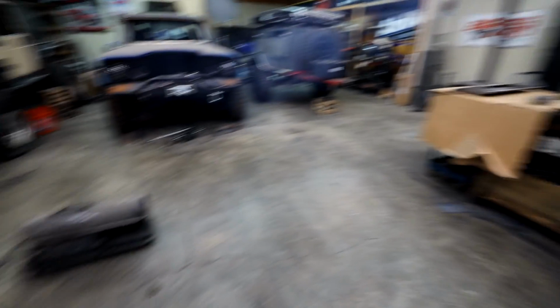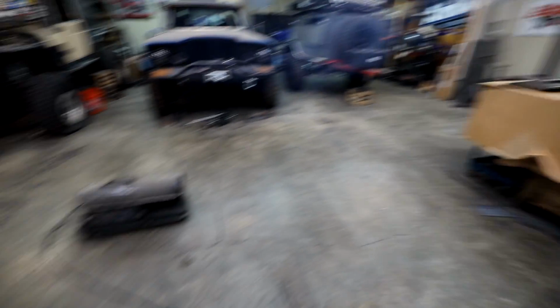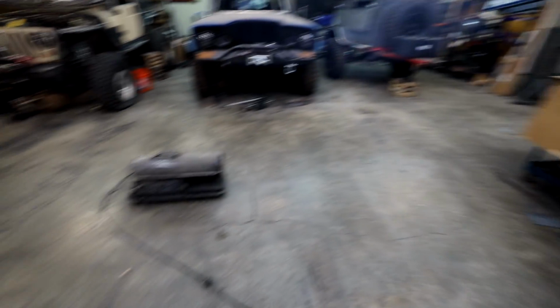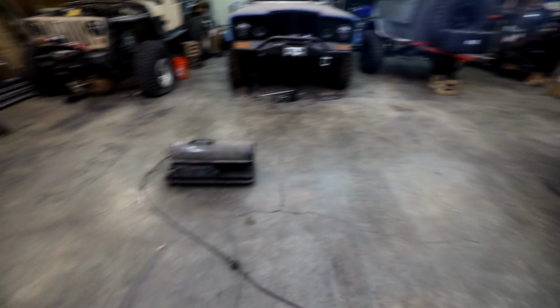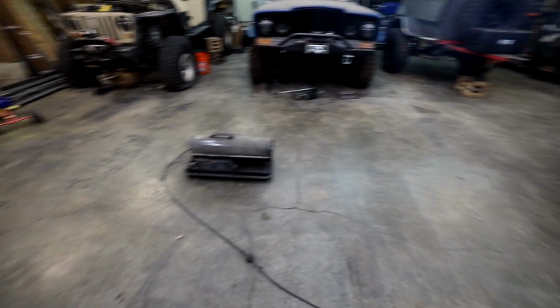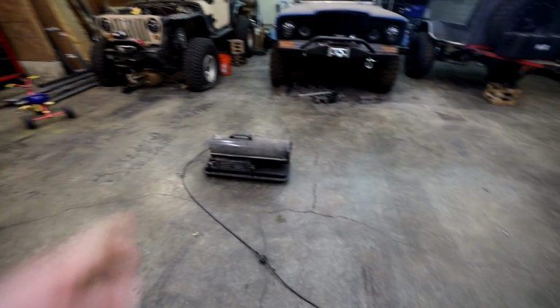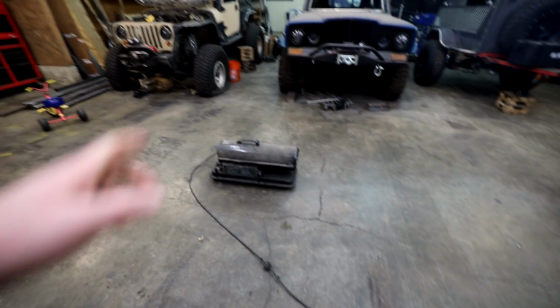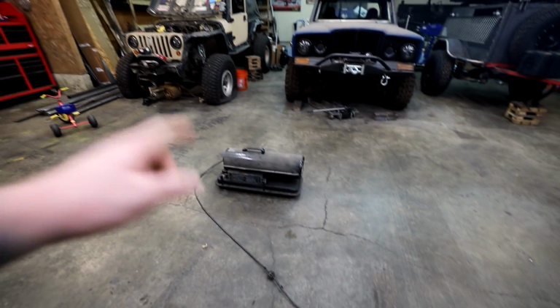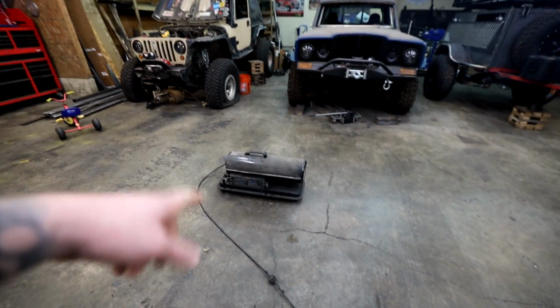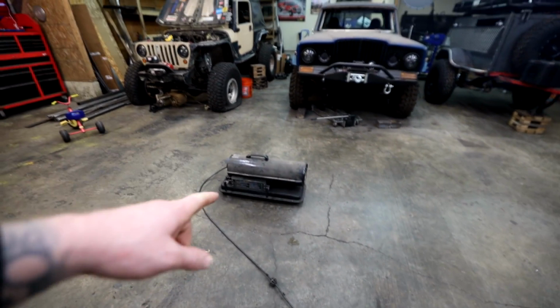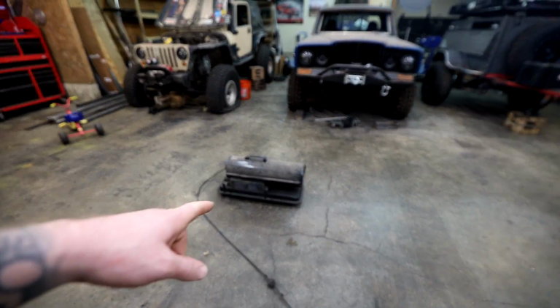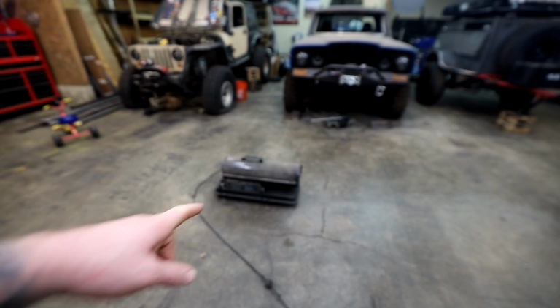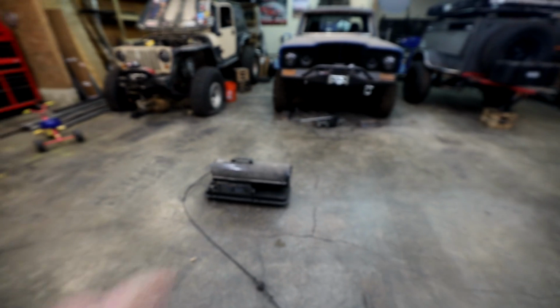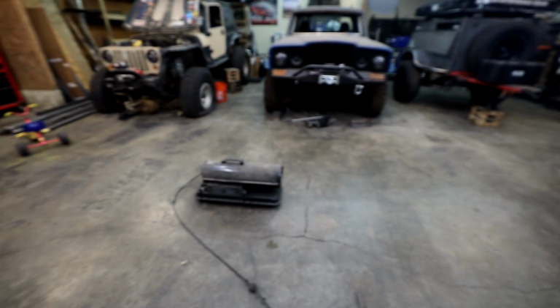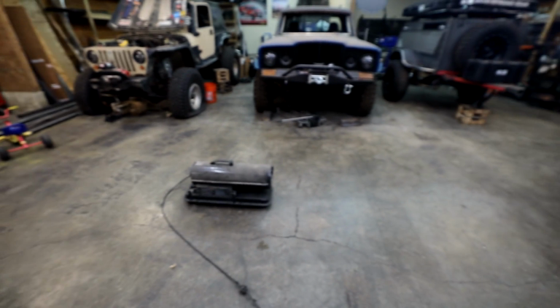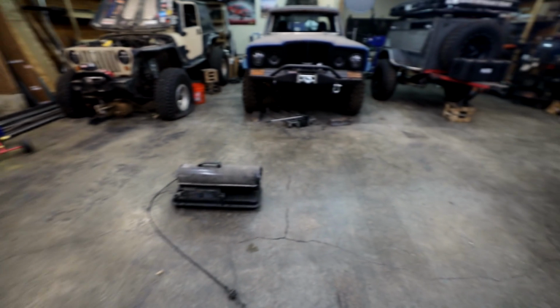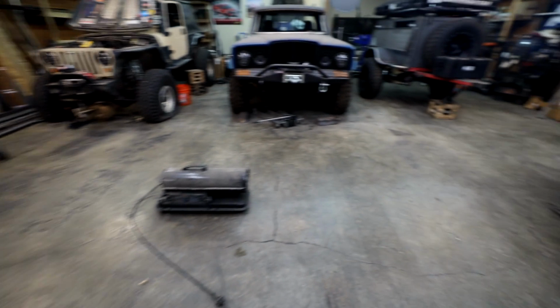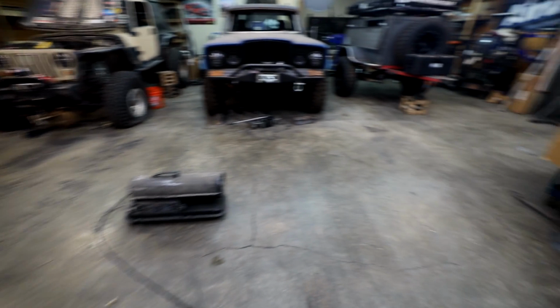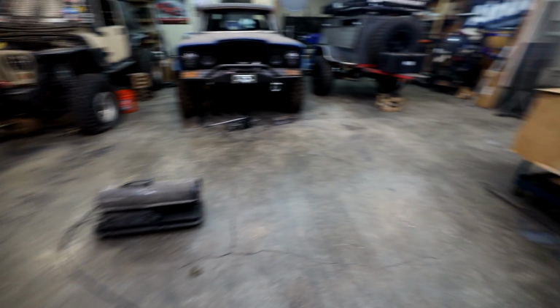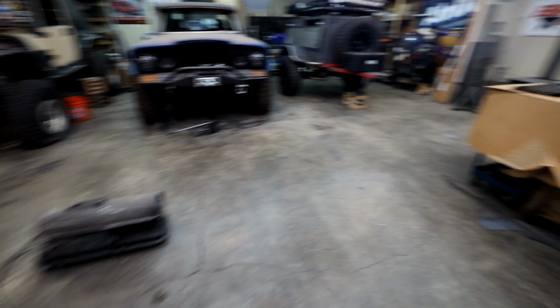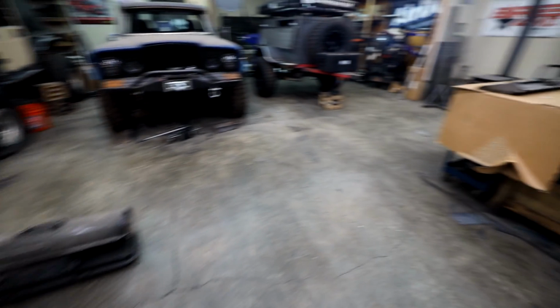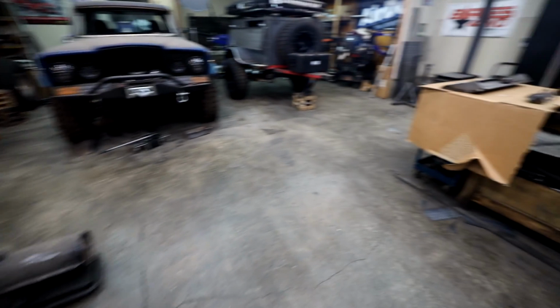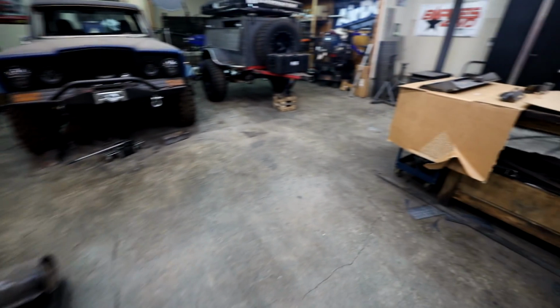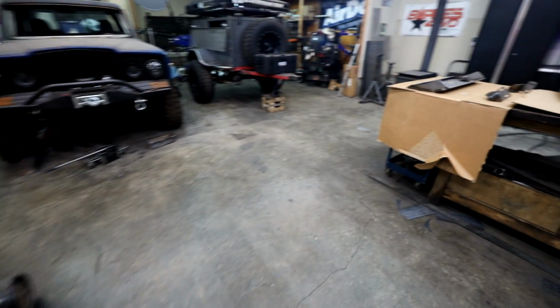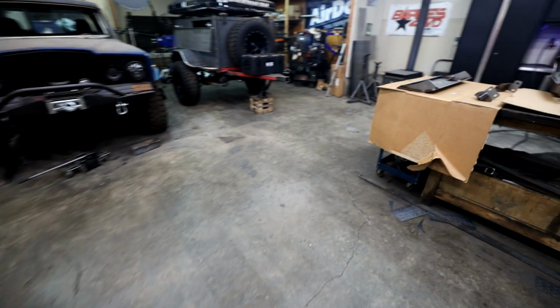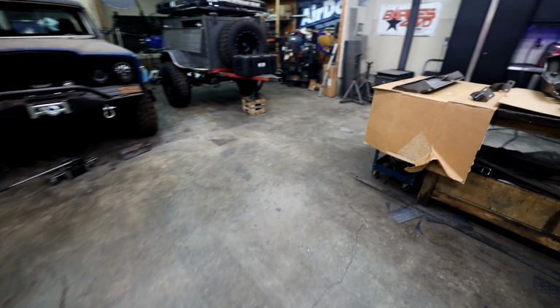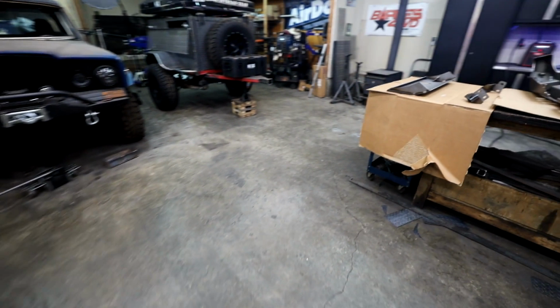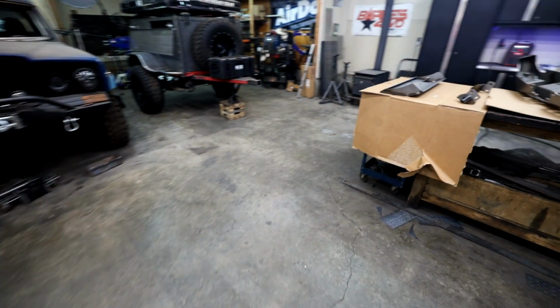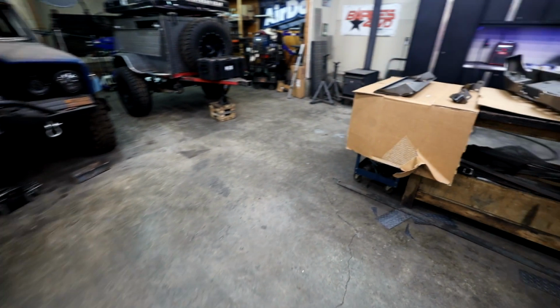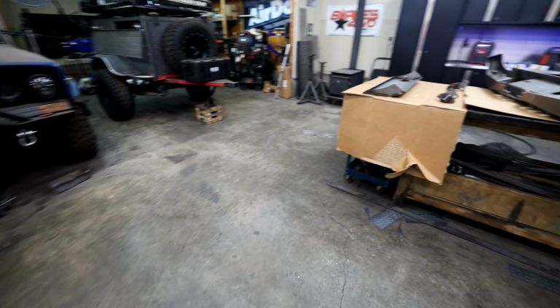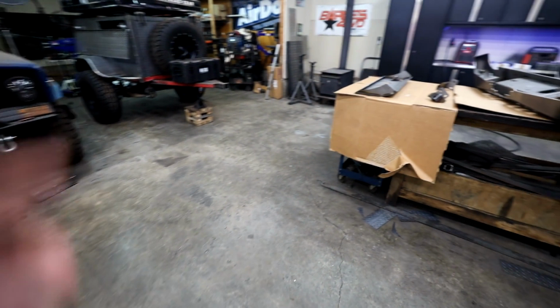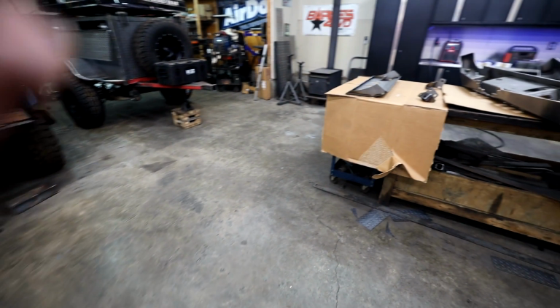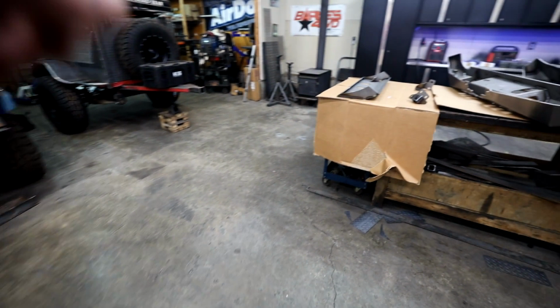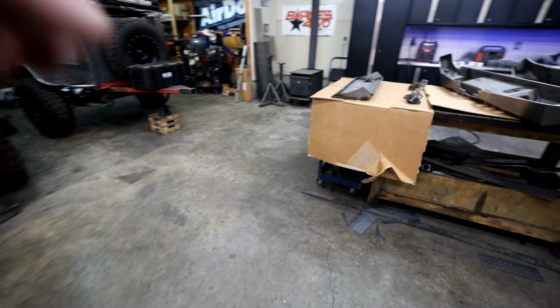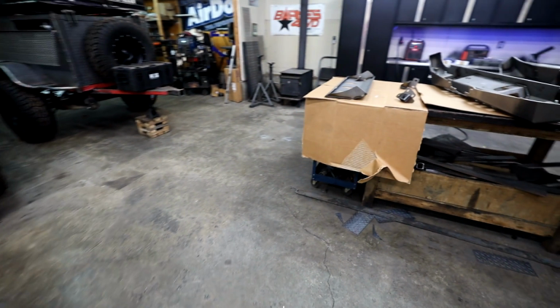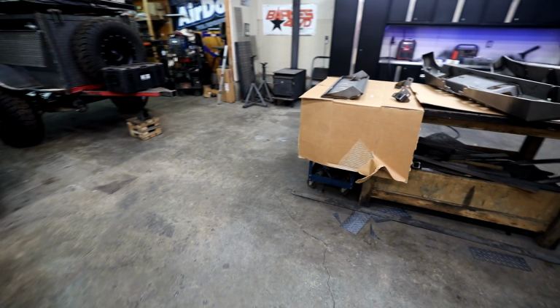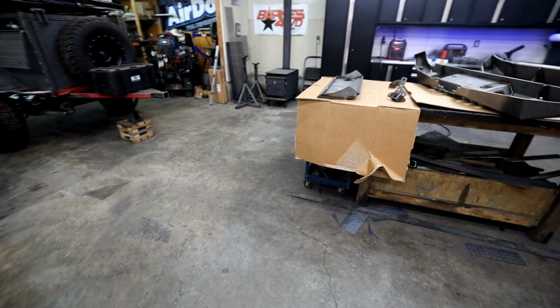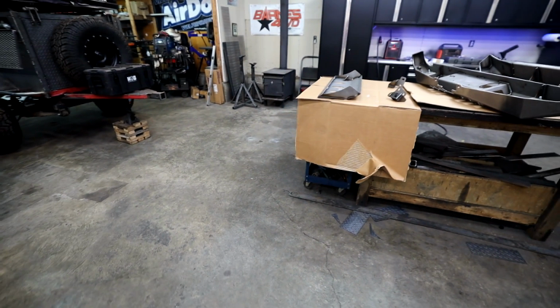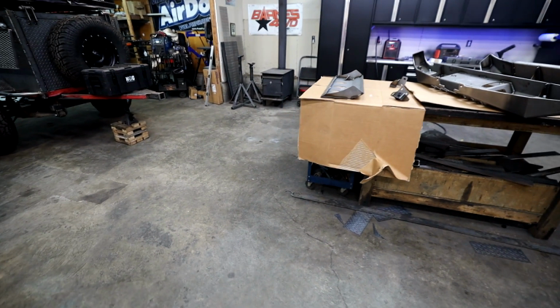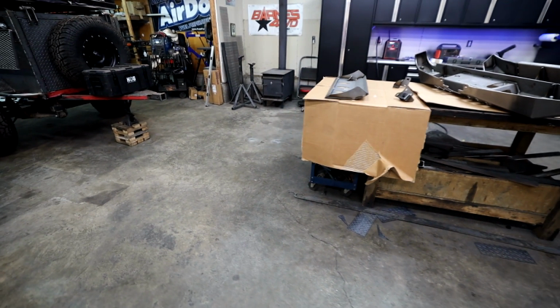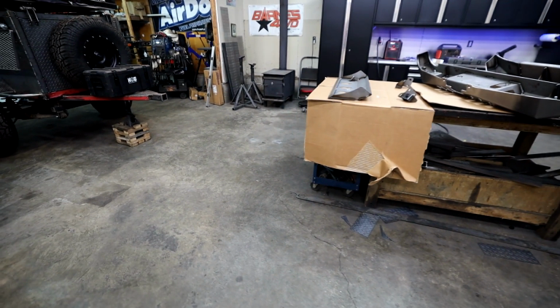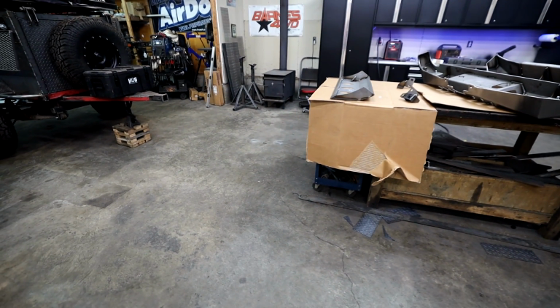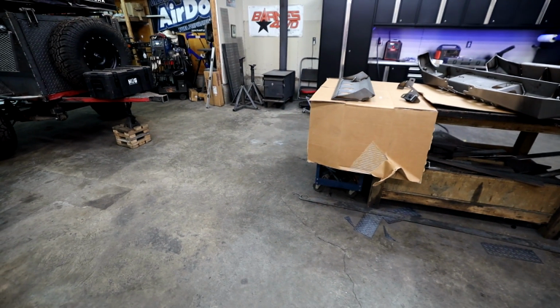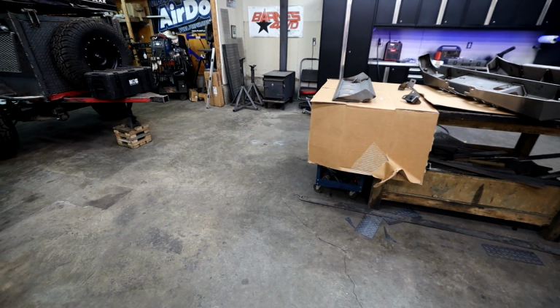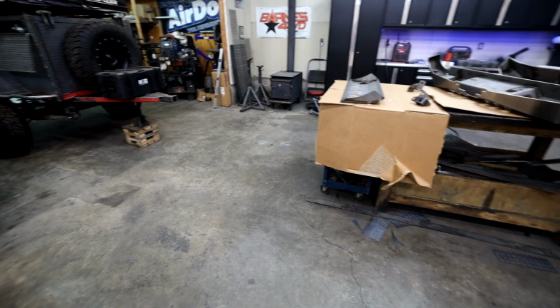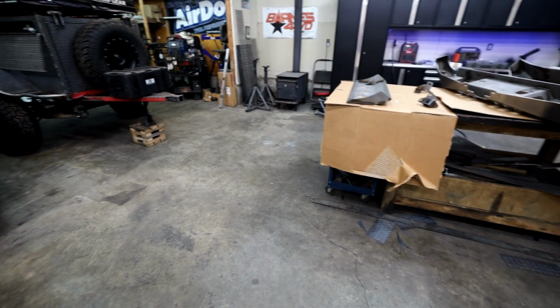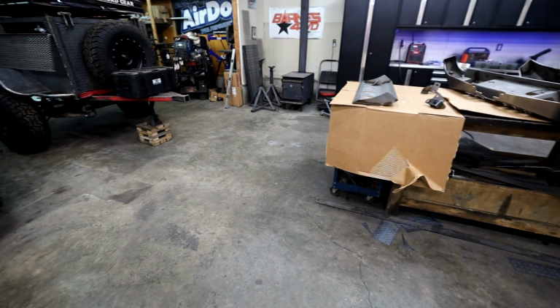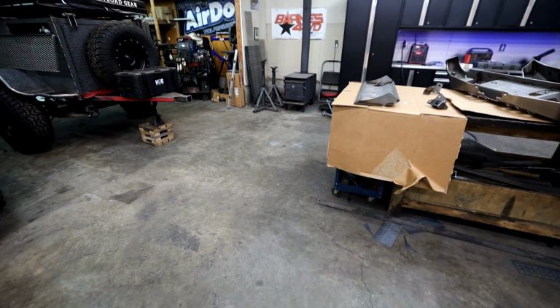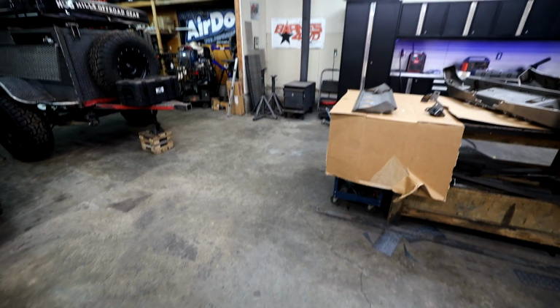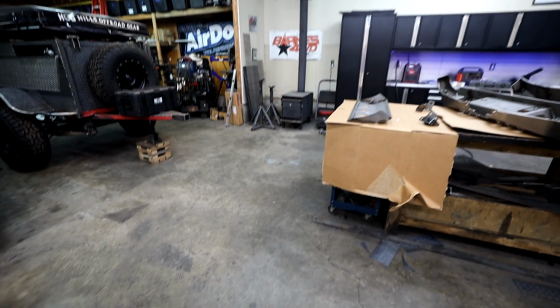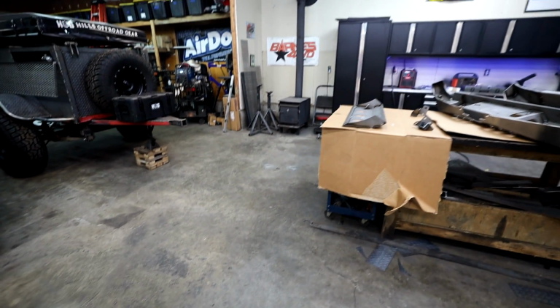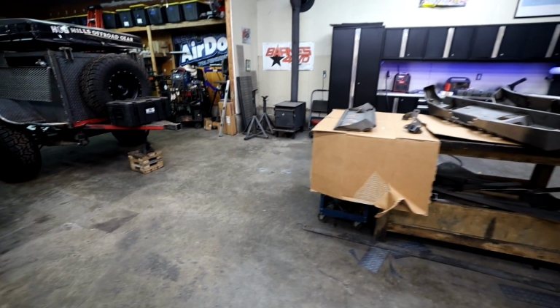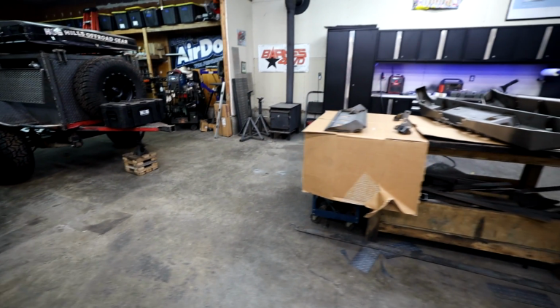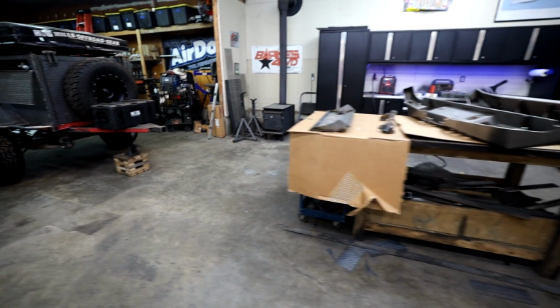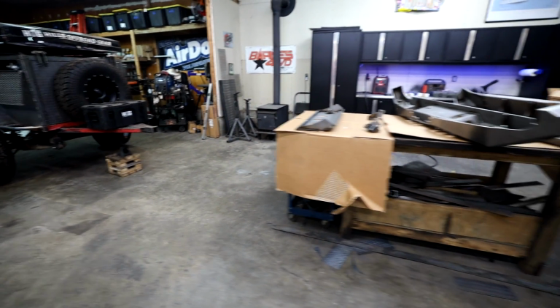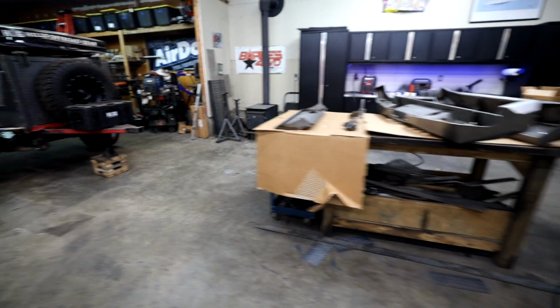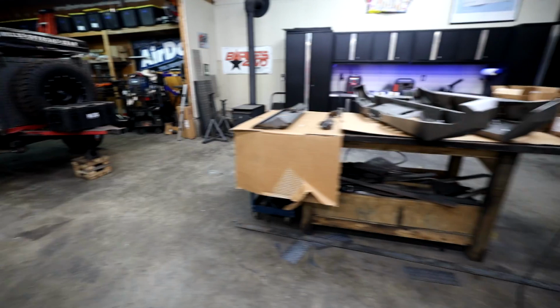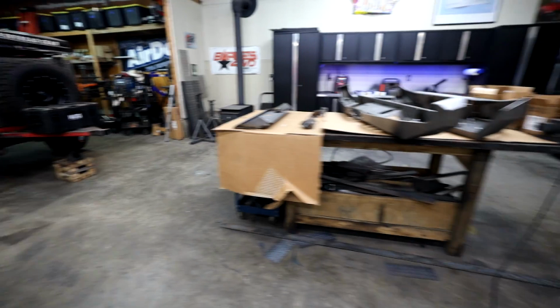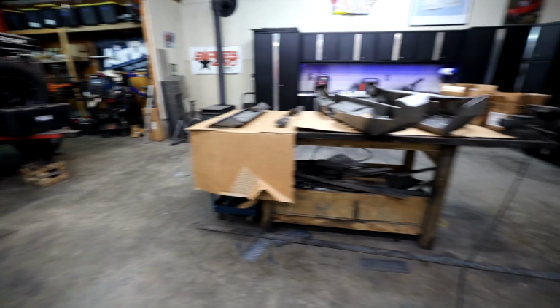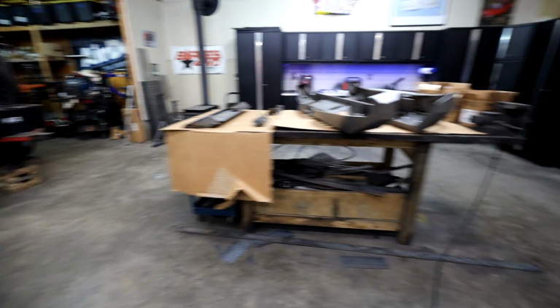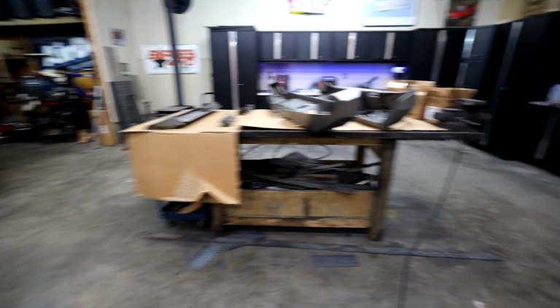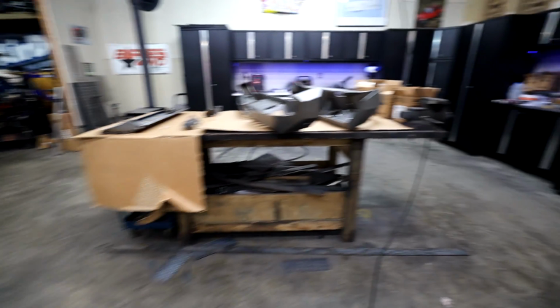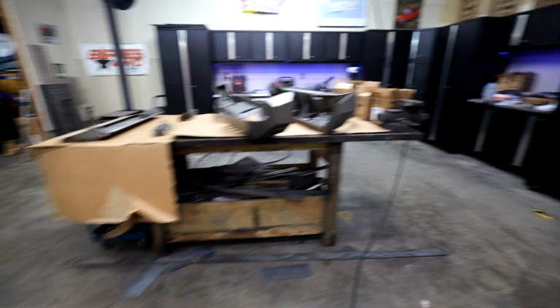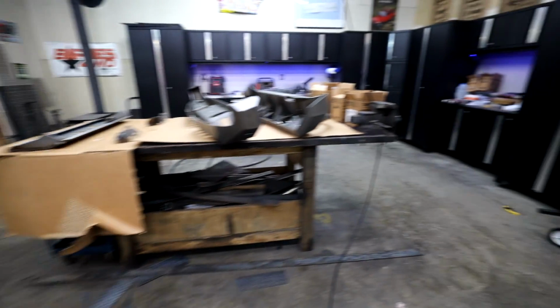I've been heating up the shop. I've got this diesel heater and I have another heater over there going. You might hear in the background is my wood-burning stove.